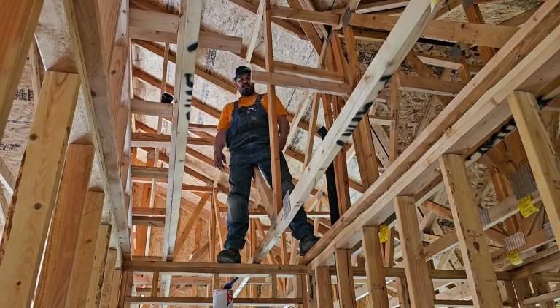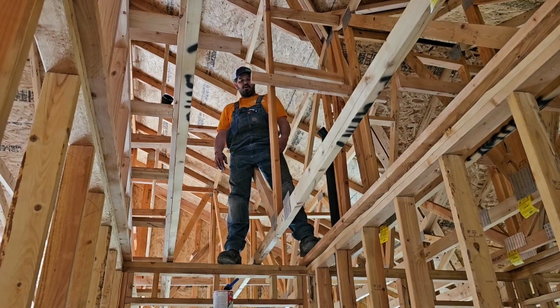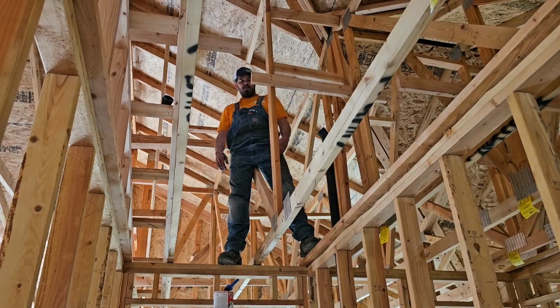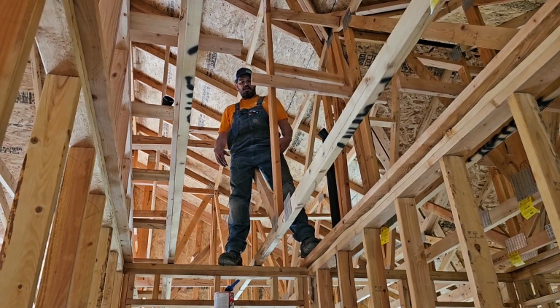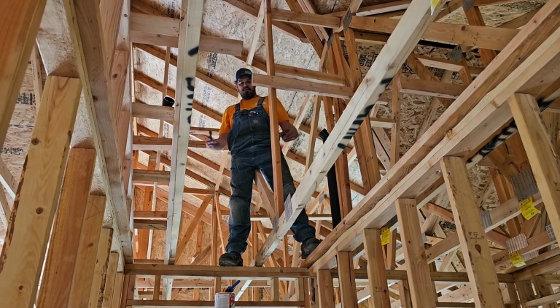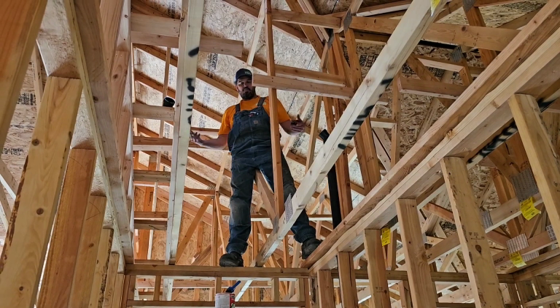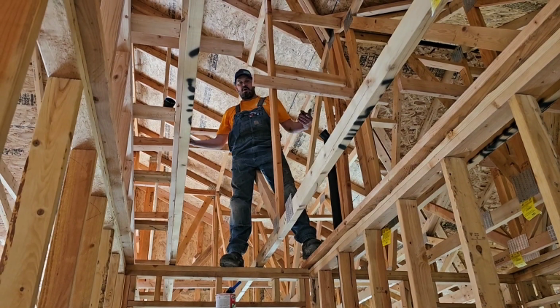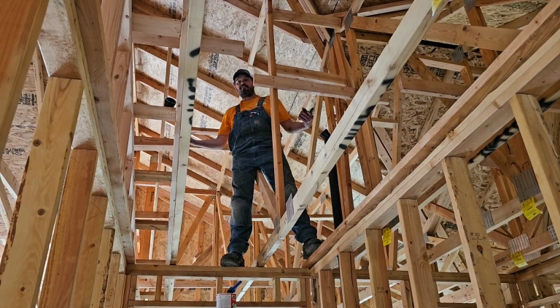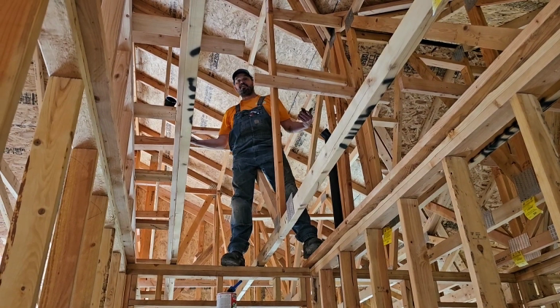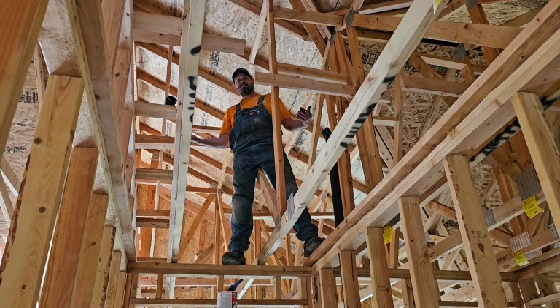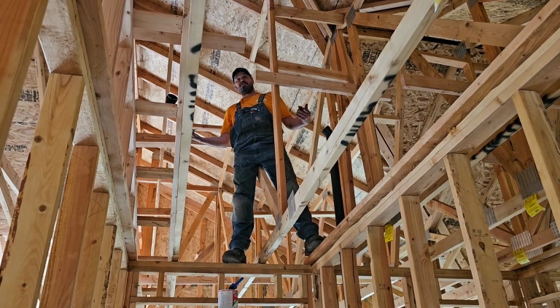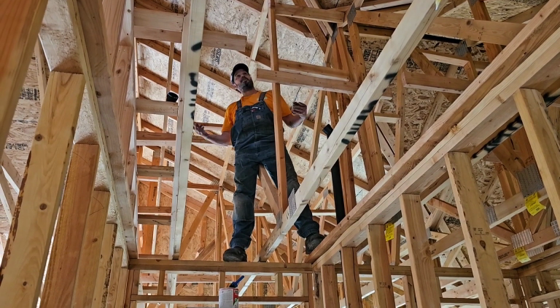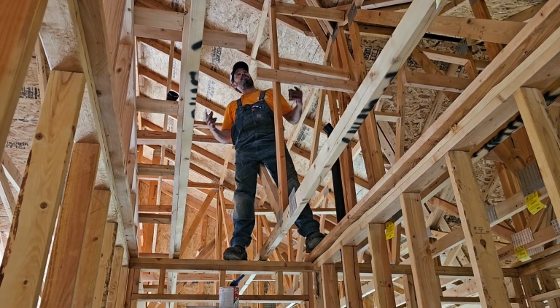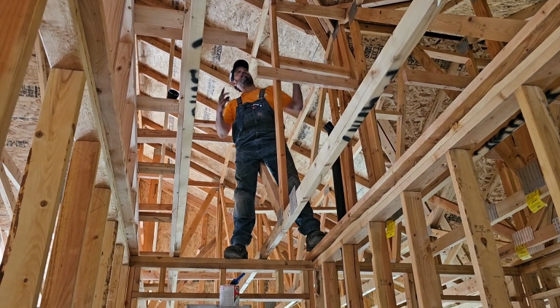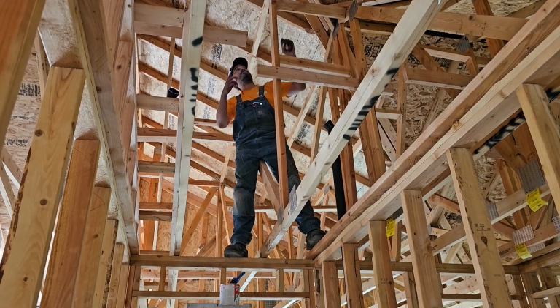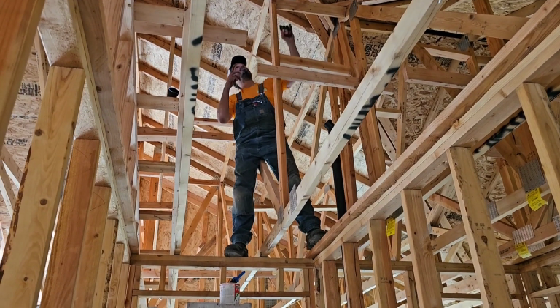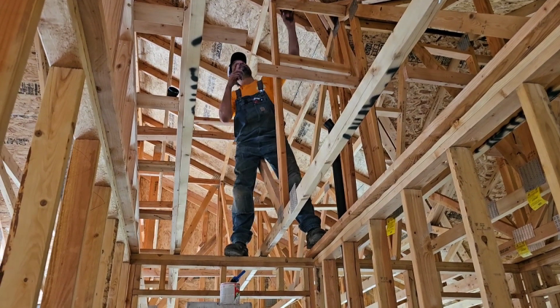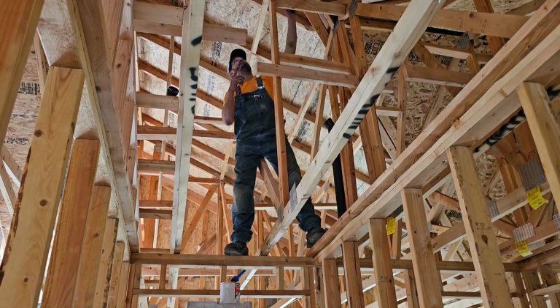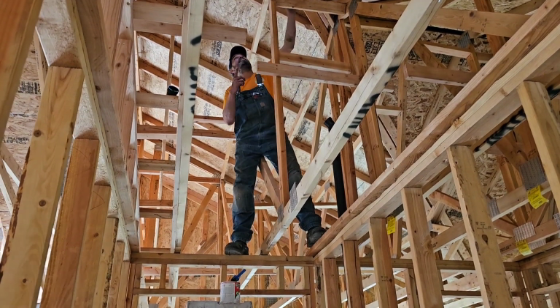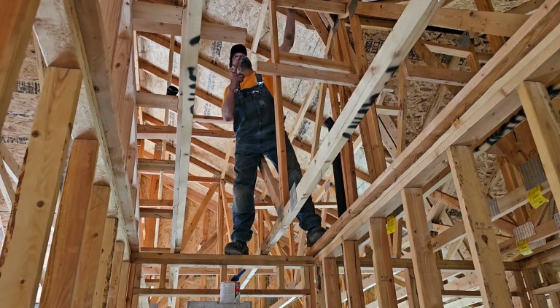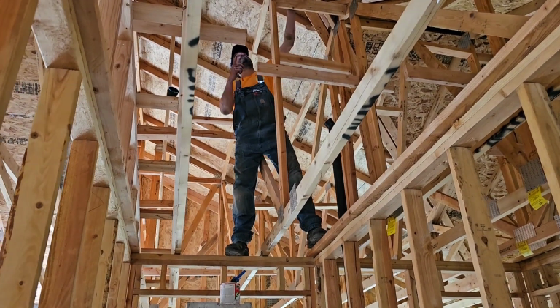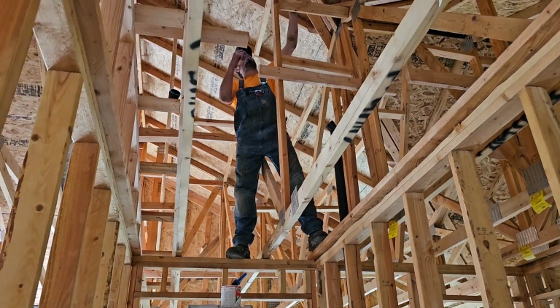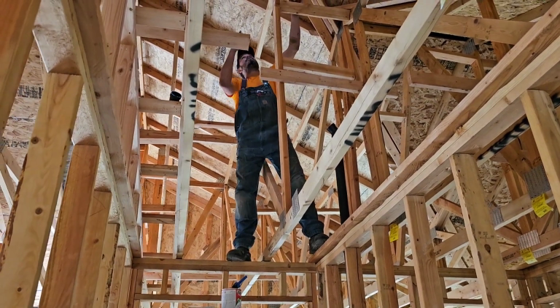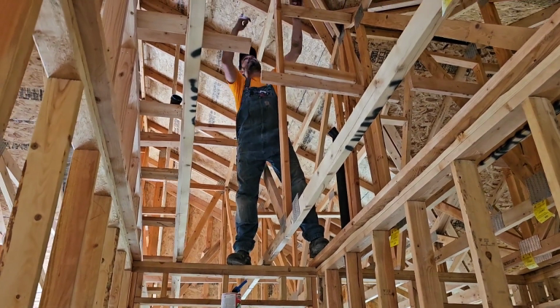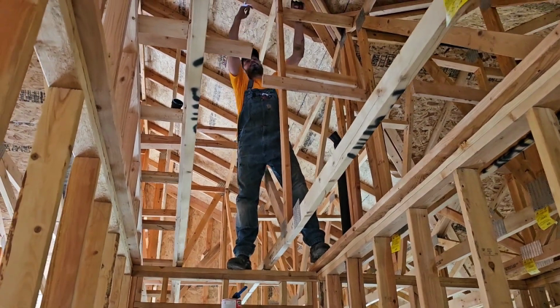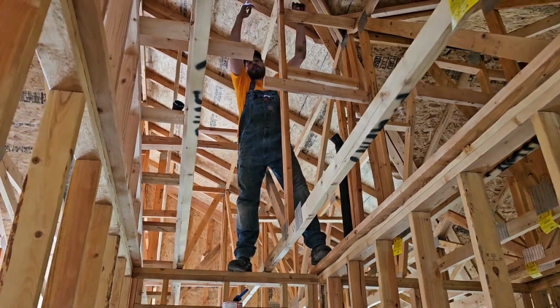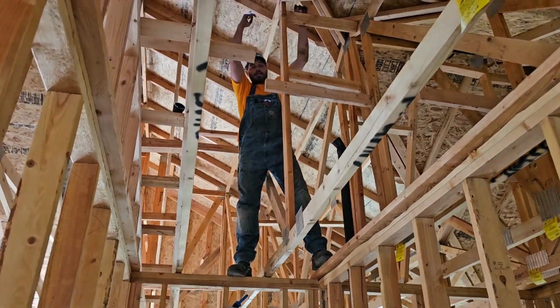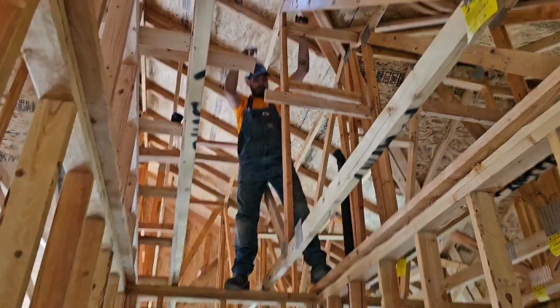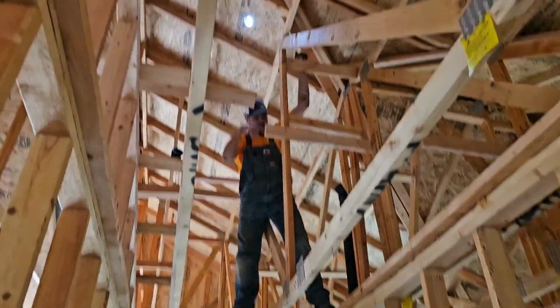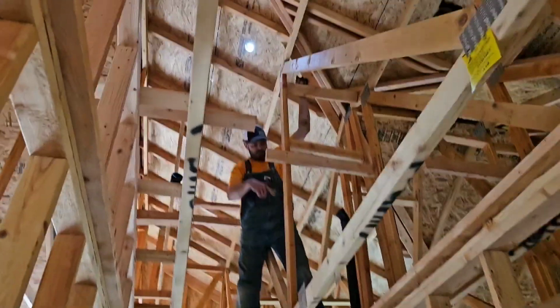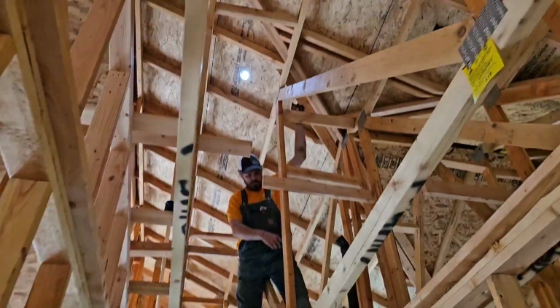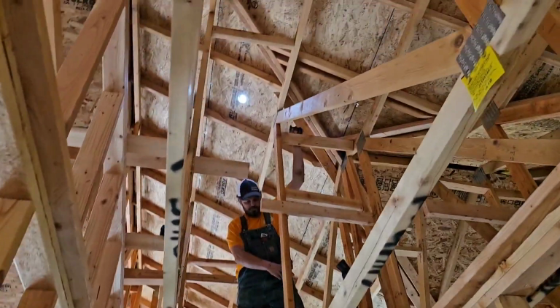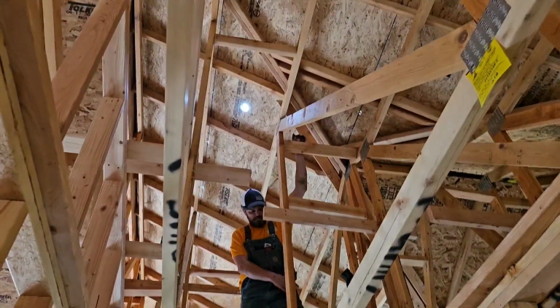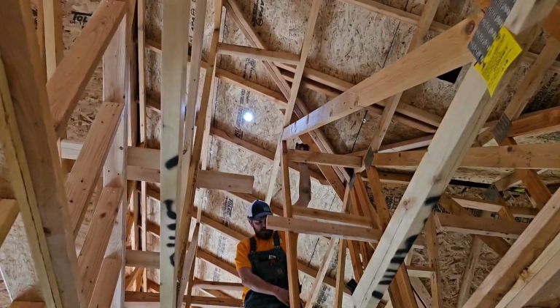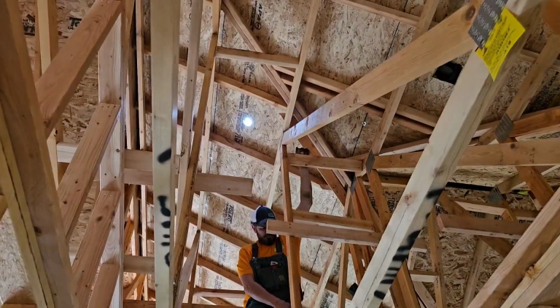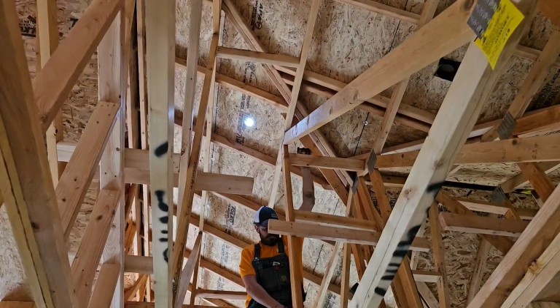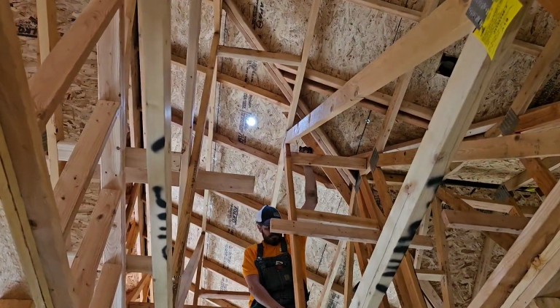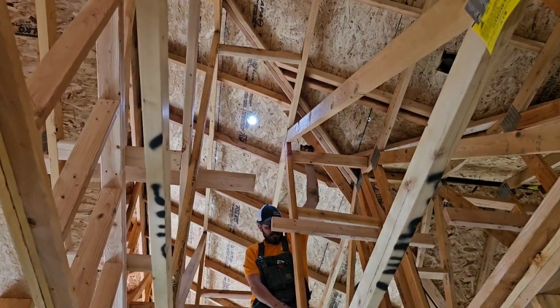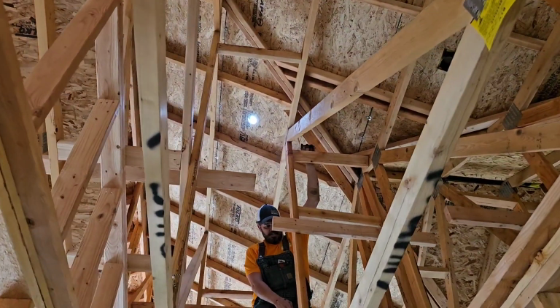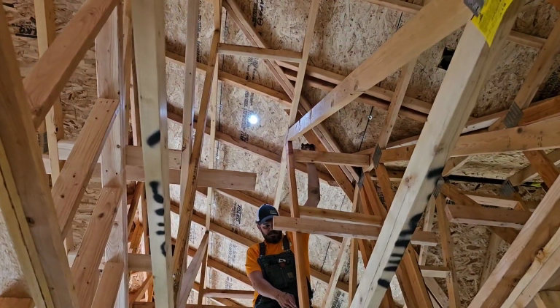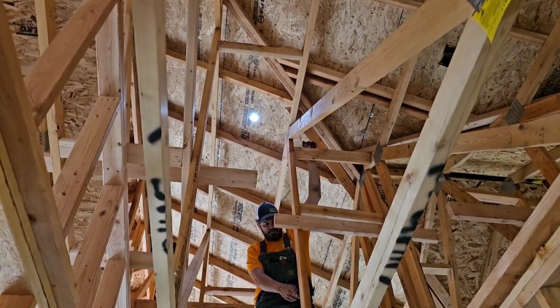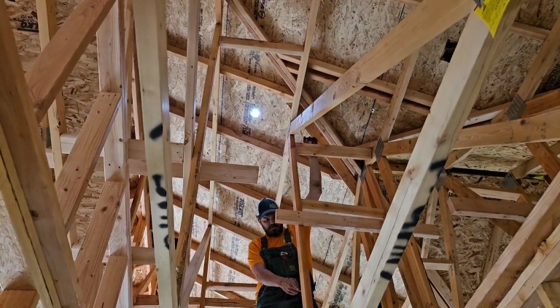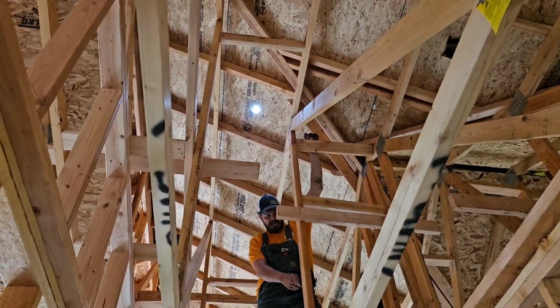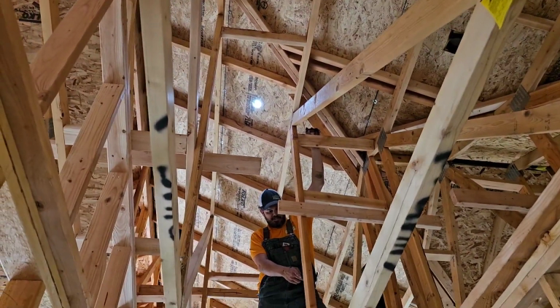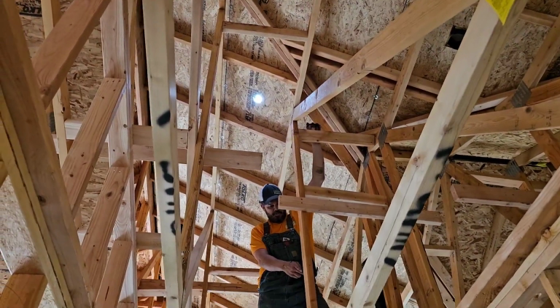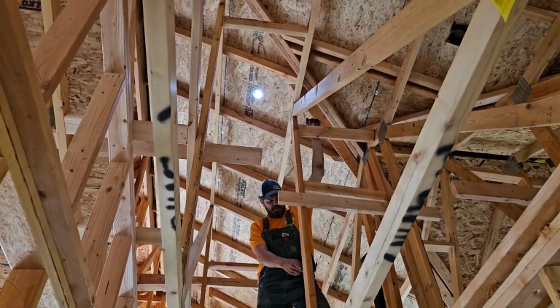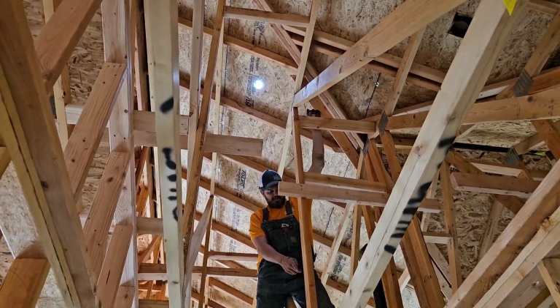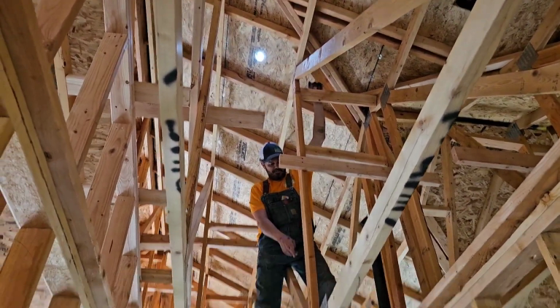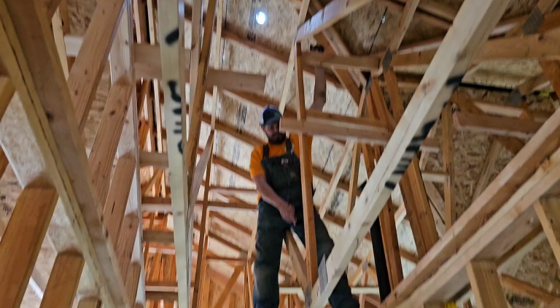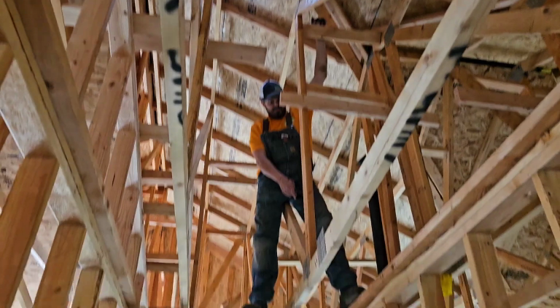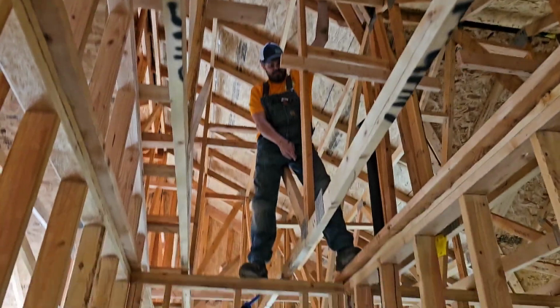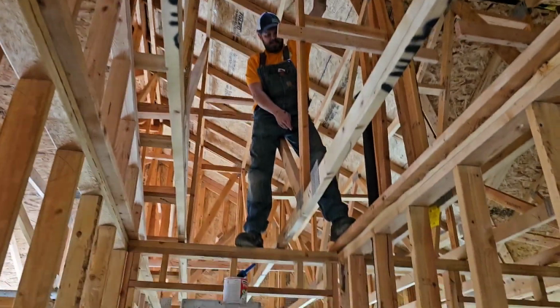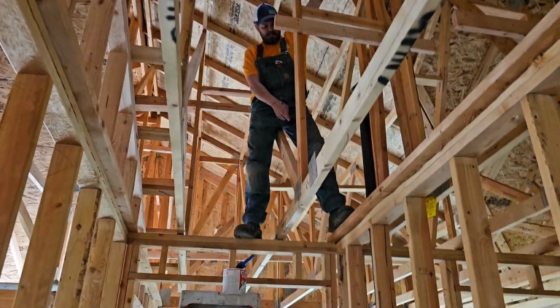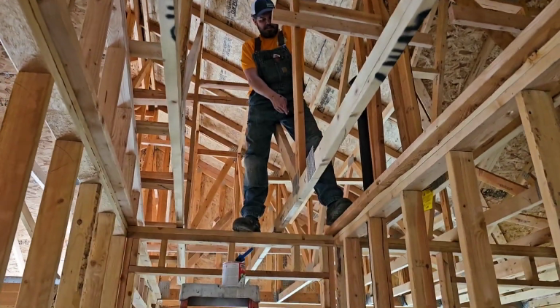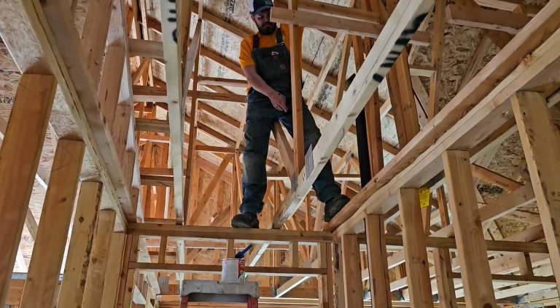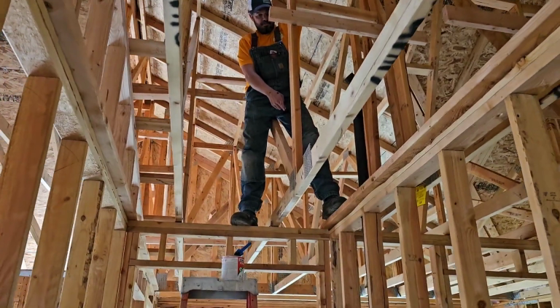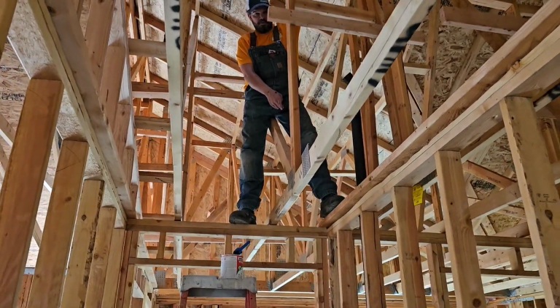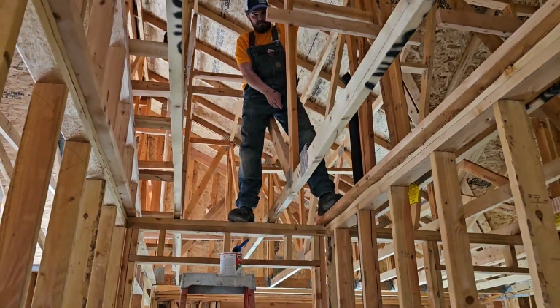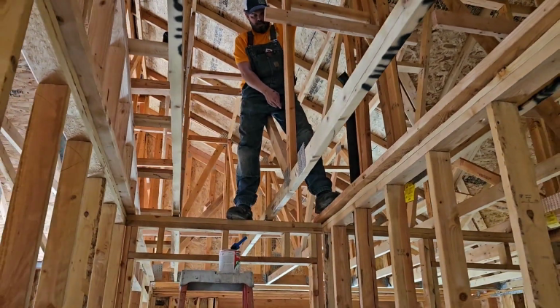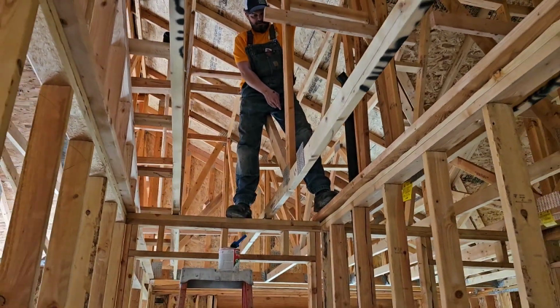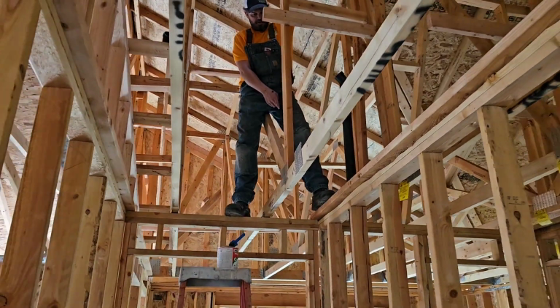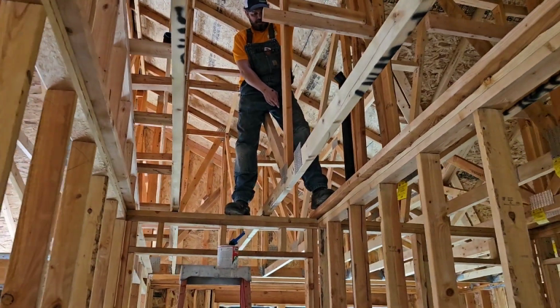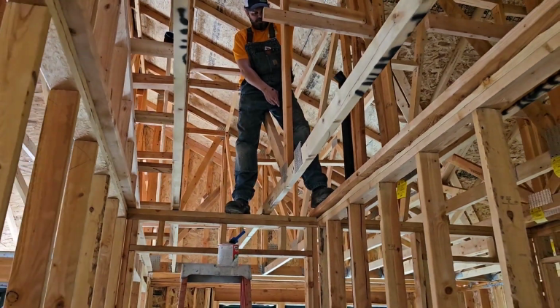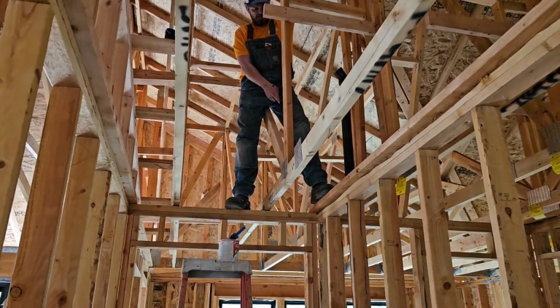Okay, rough-in scenario. We're doing a vent through a roof right here. Two-inch vent is for that toilet. The lavatory is wet venting off here.